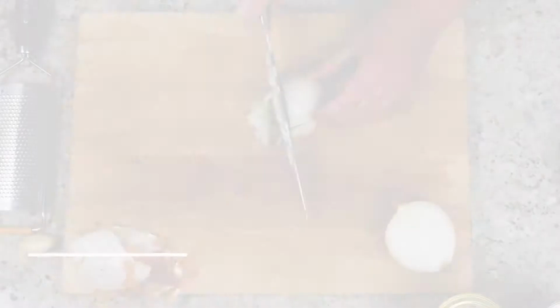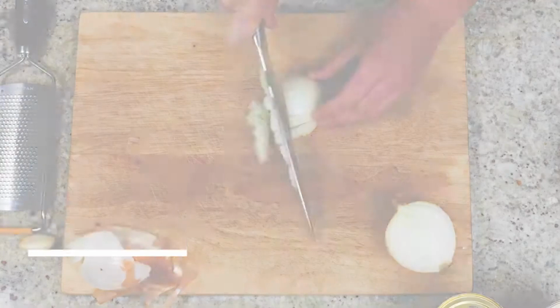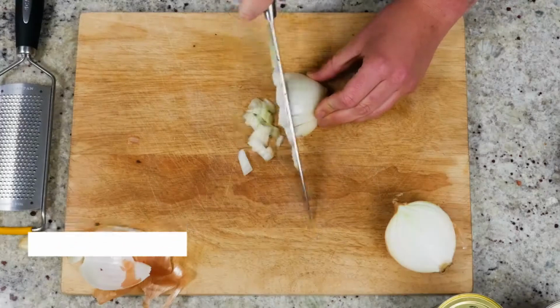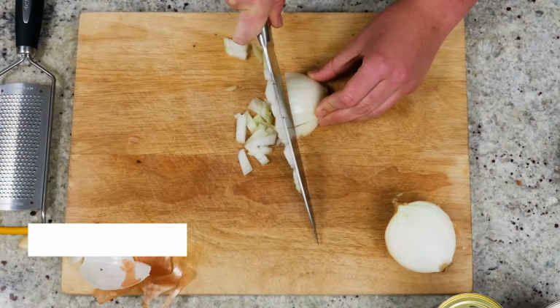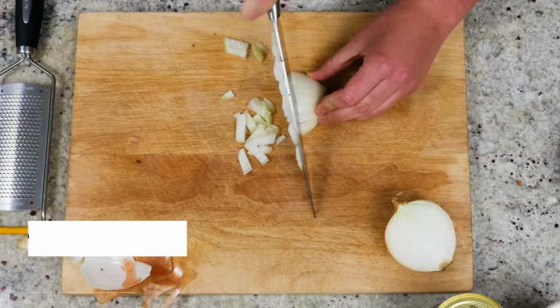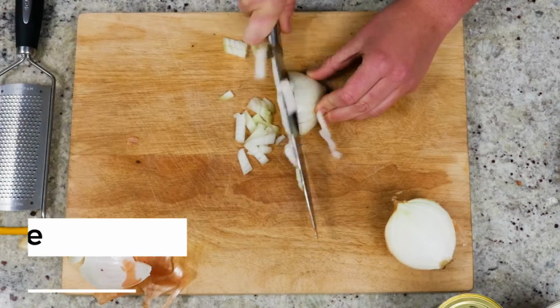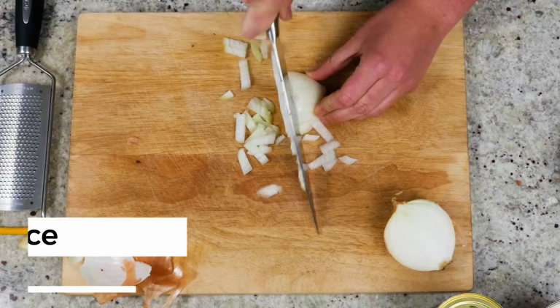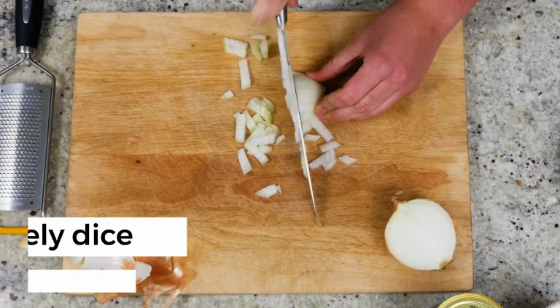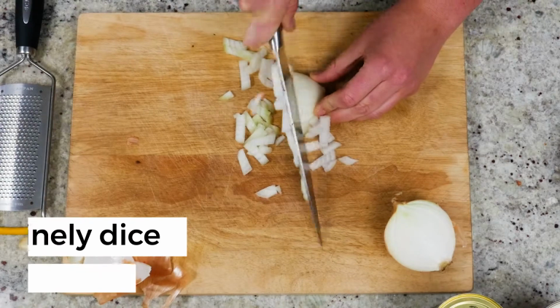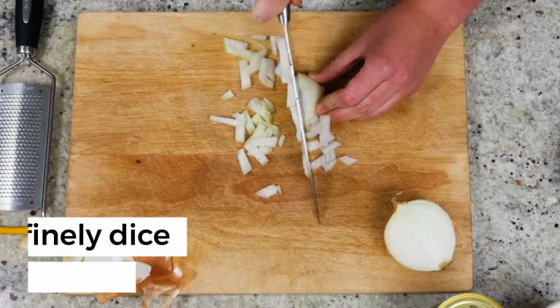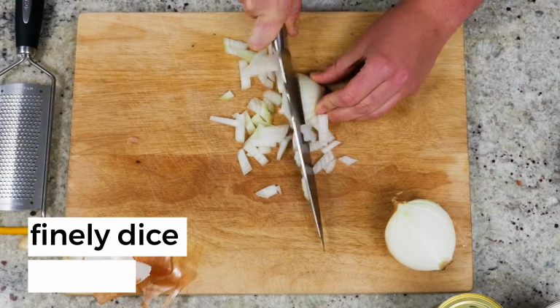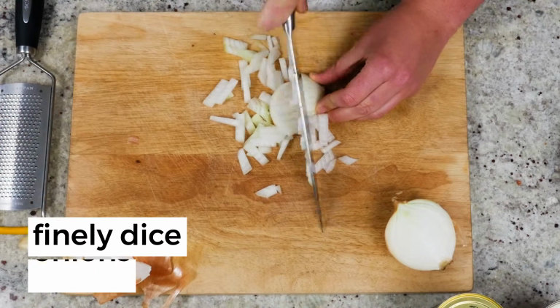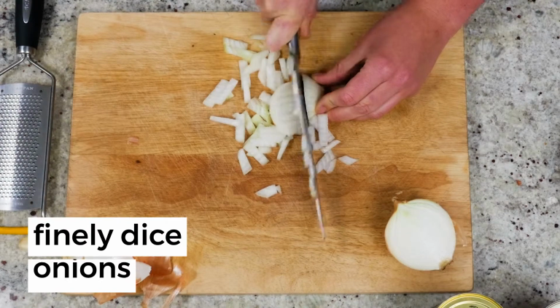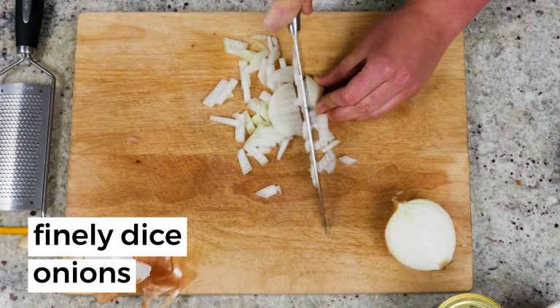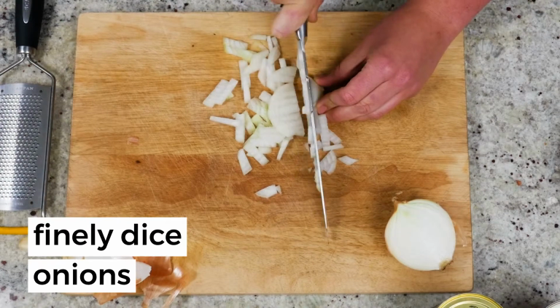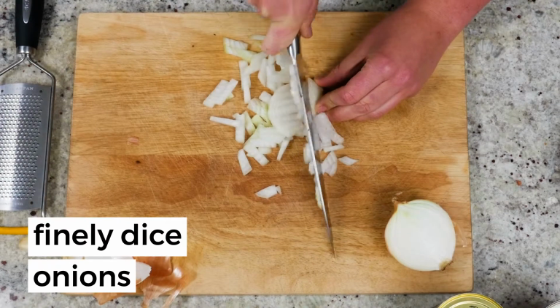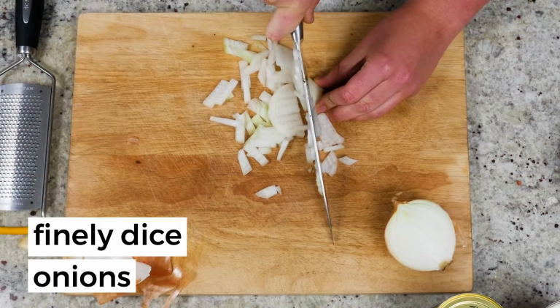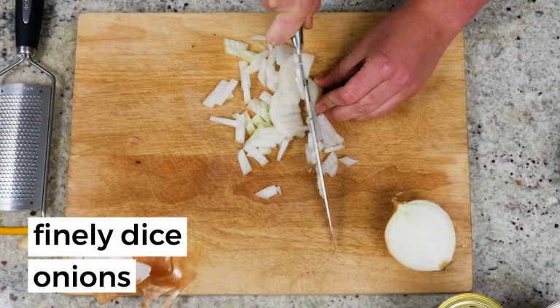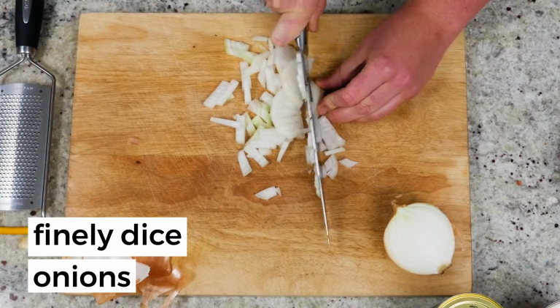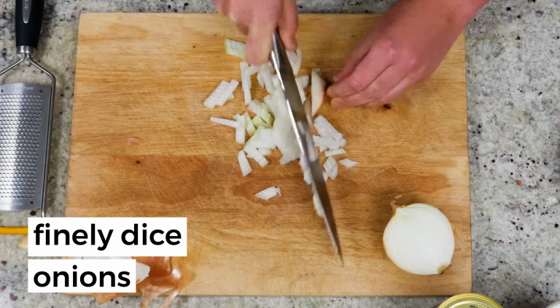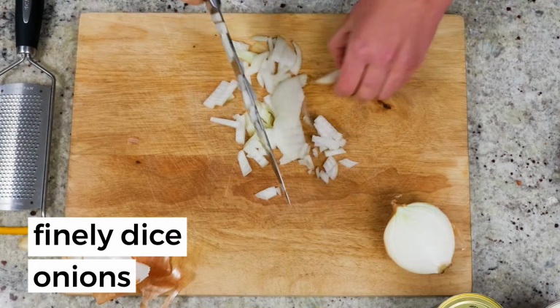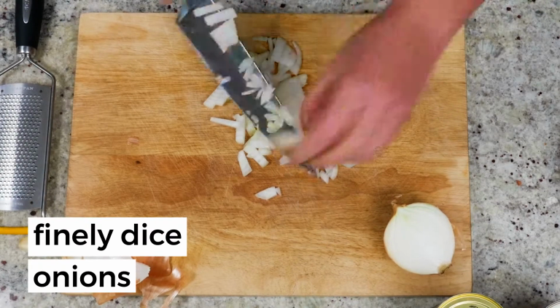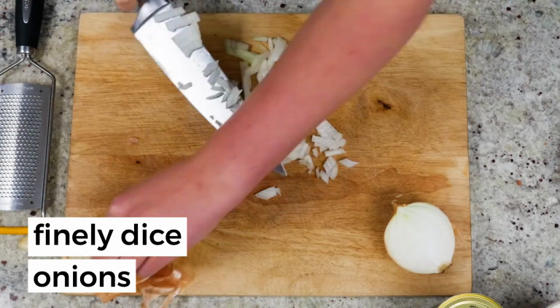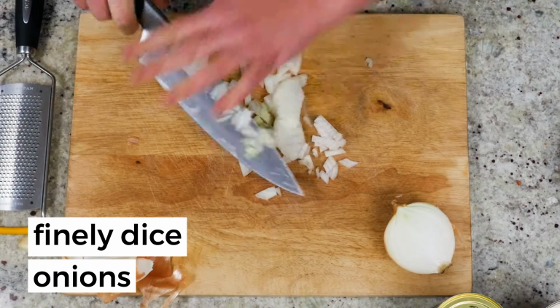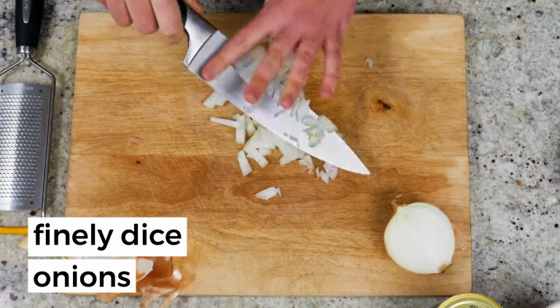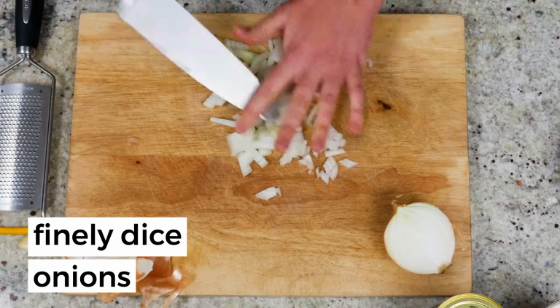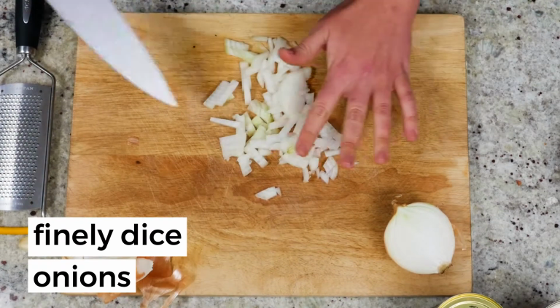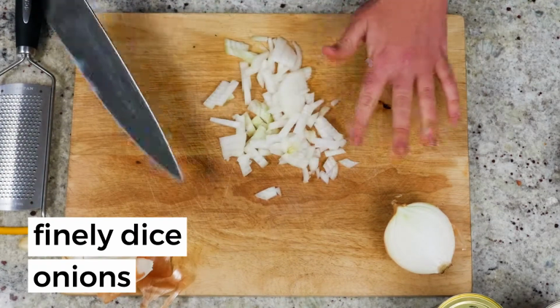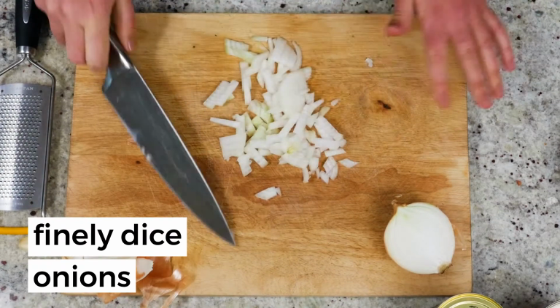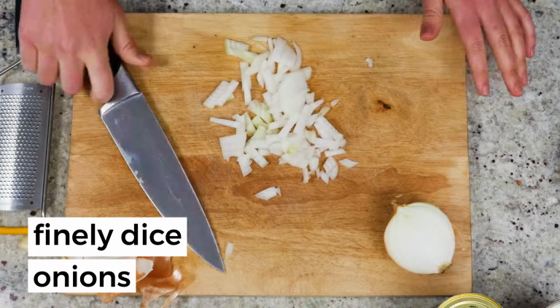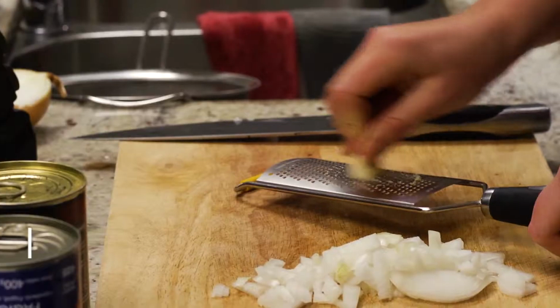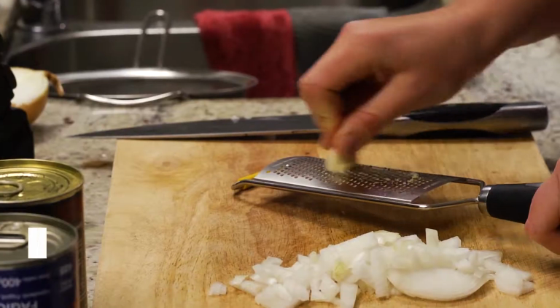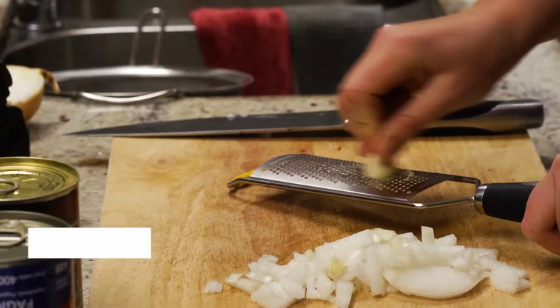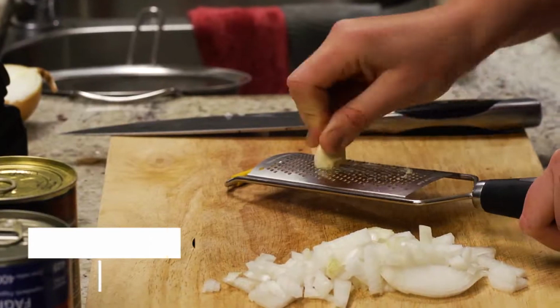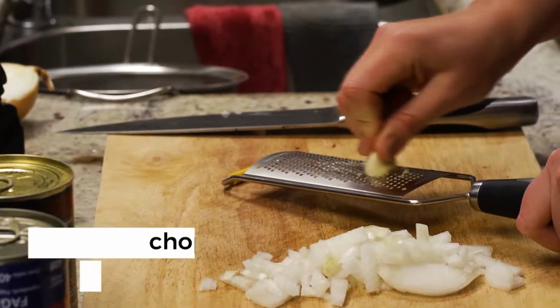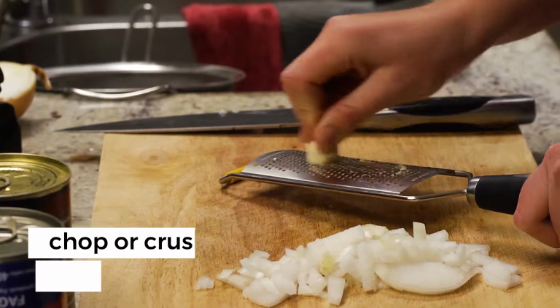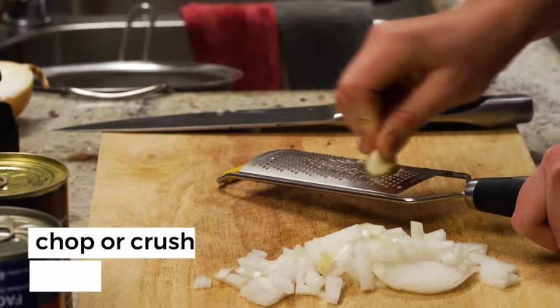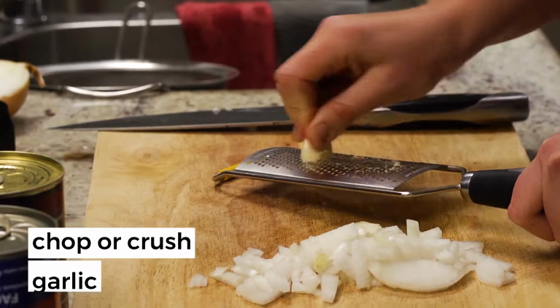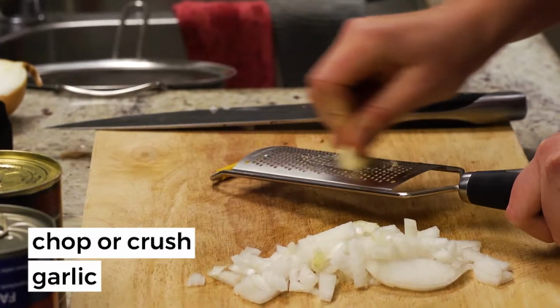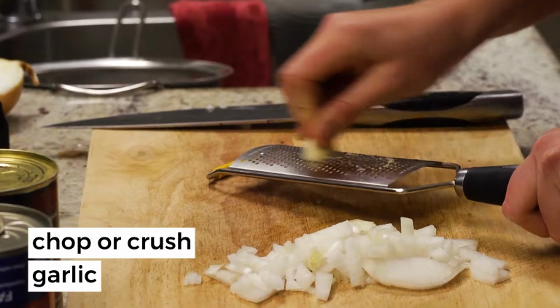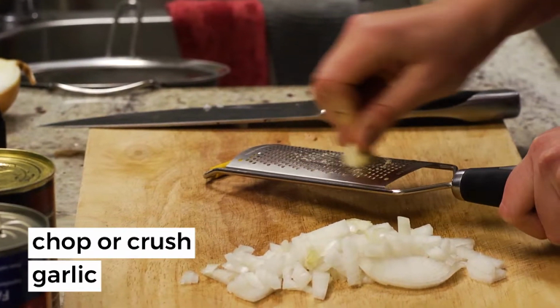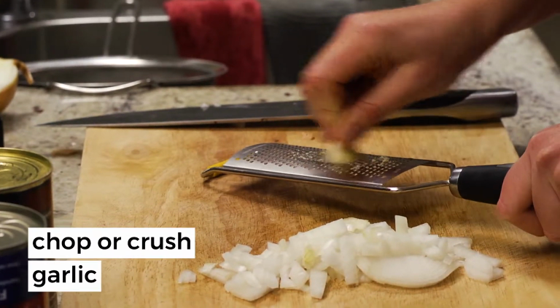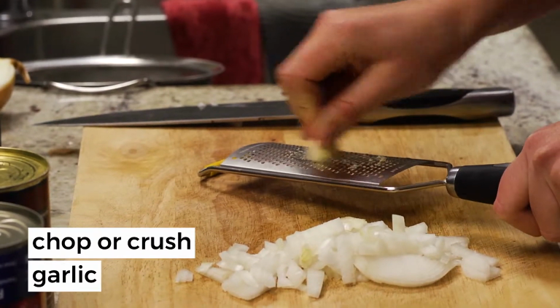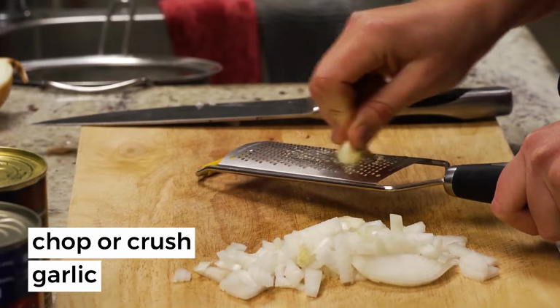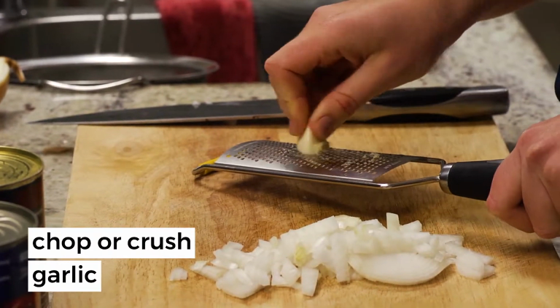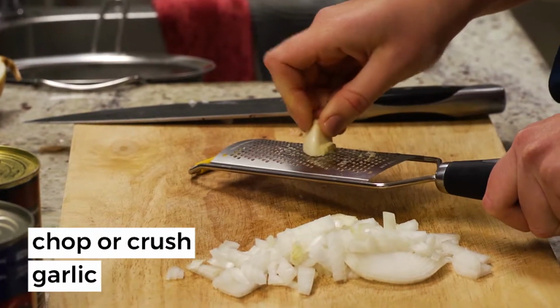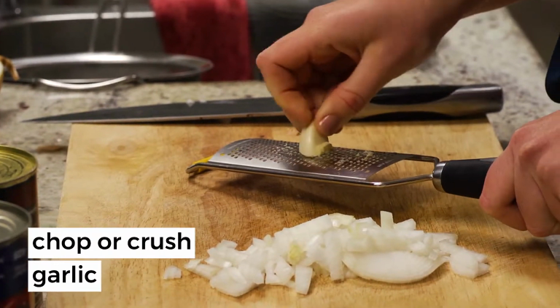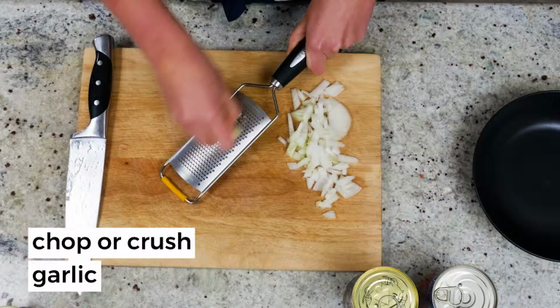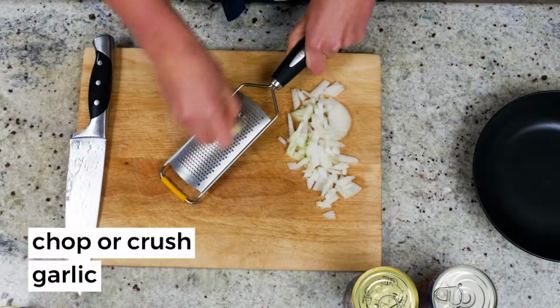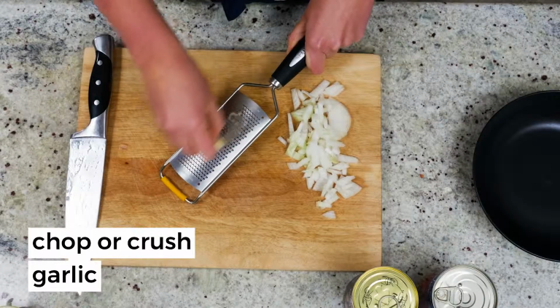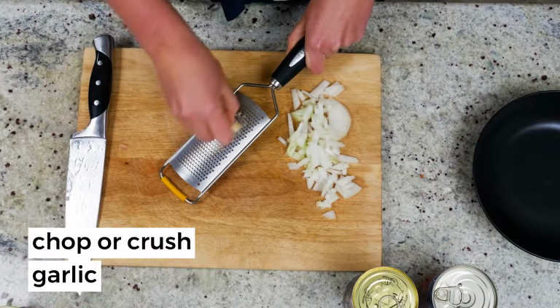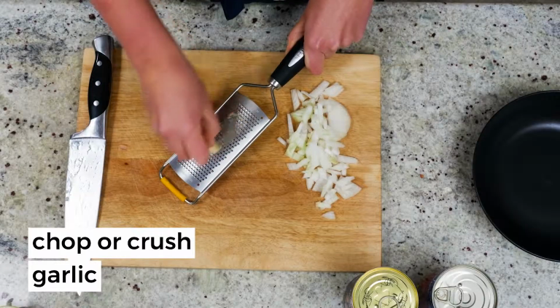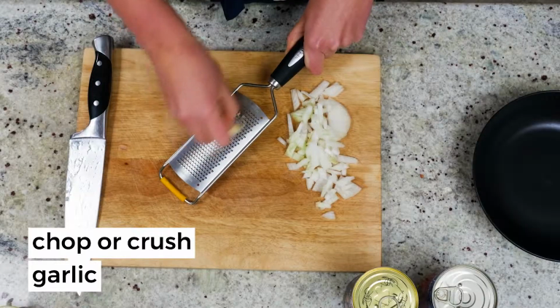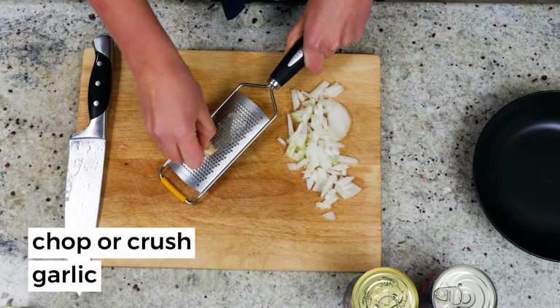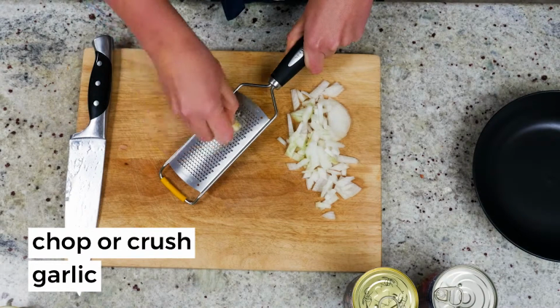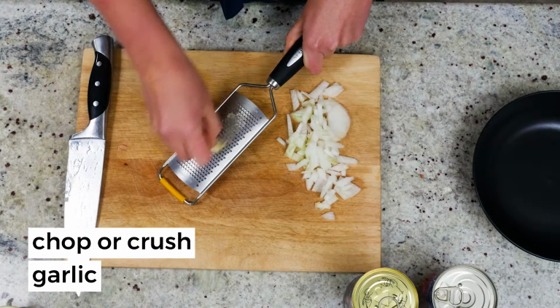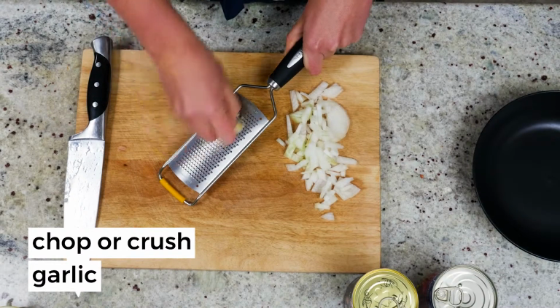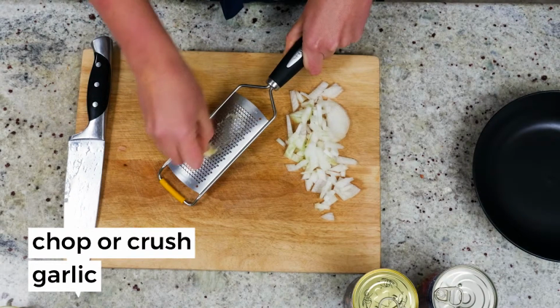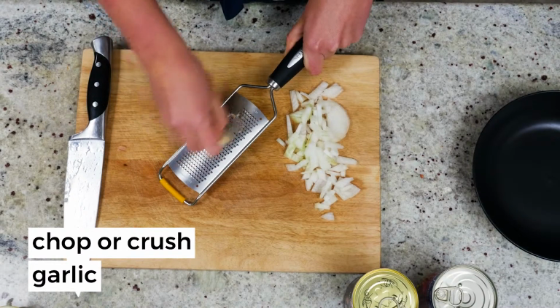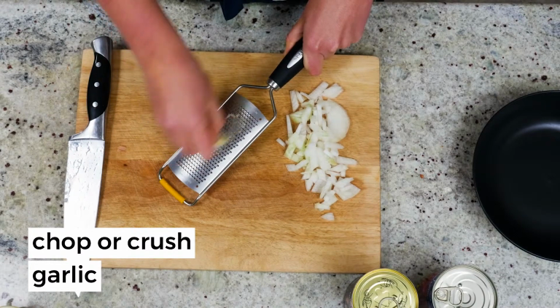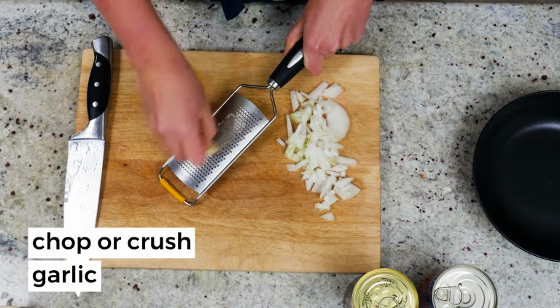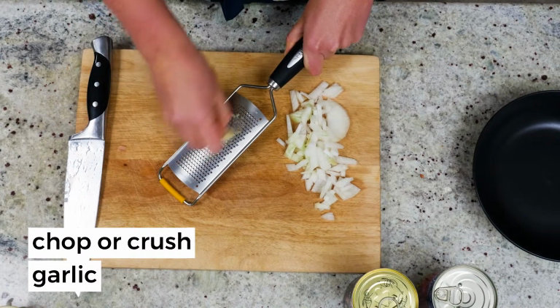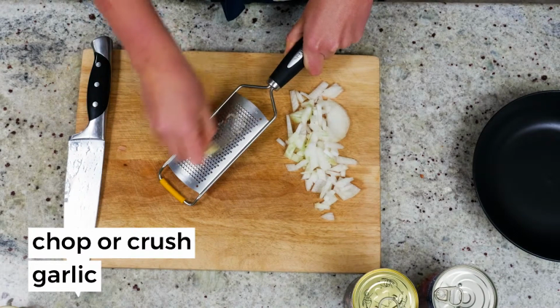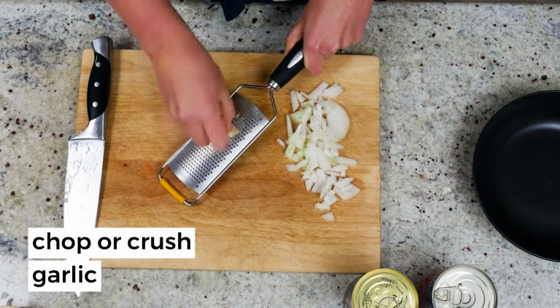Finely dice your onions and have a cry if you need to. If you have some garlic as well, chop it up finely or crush it.